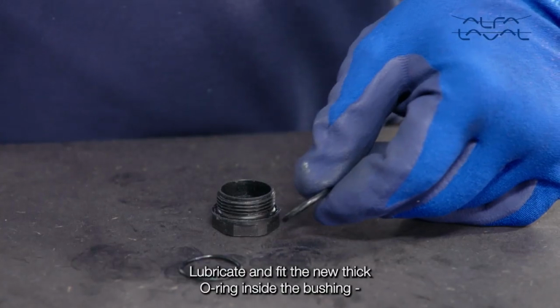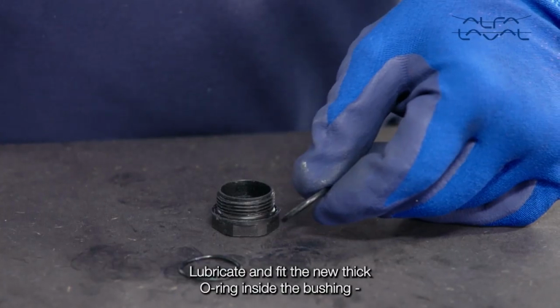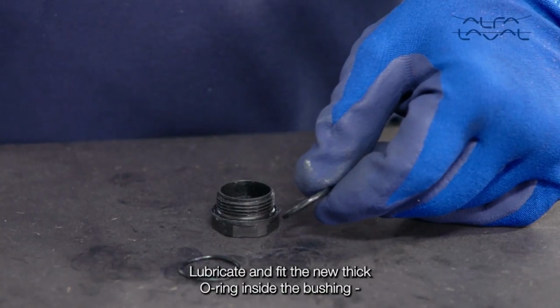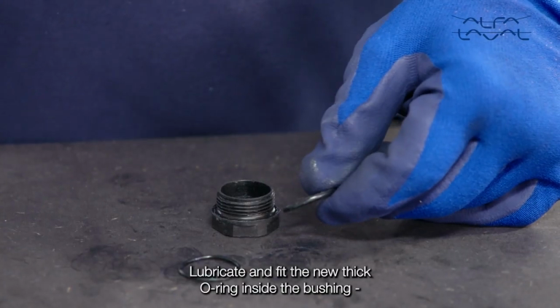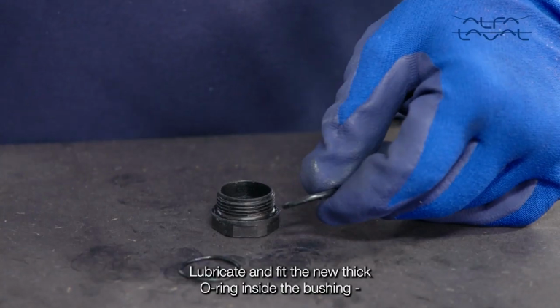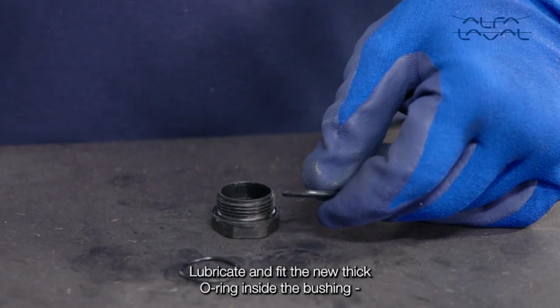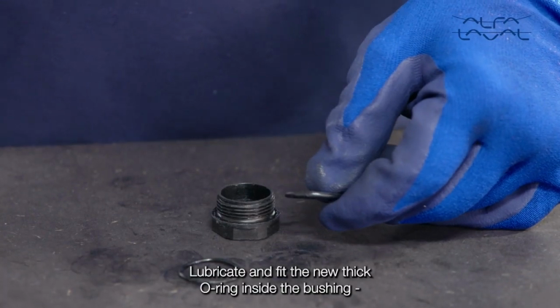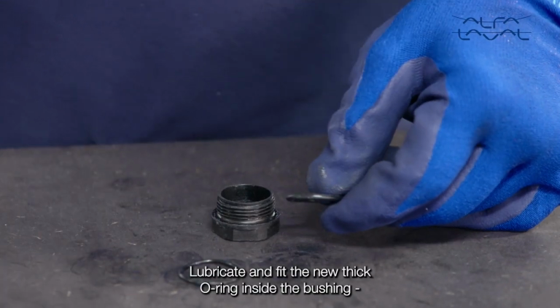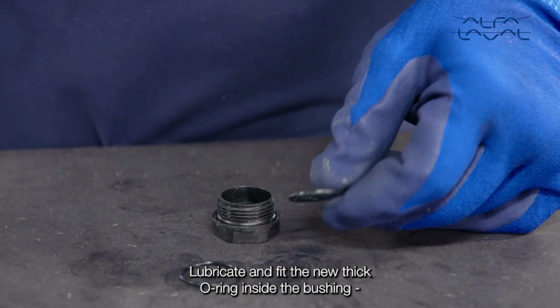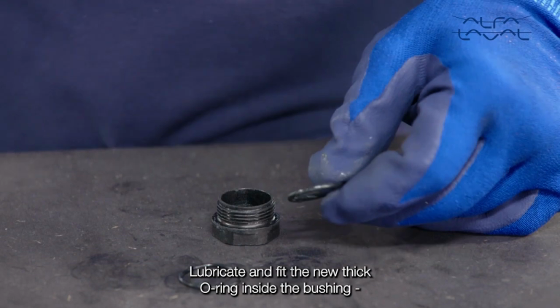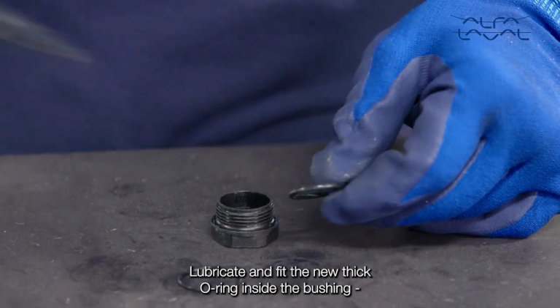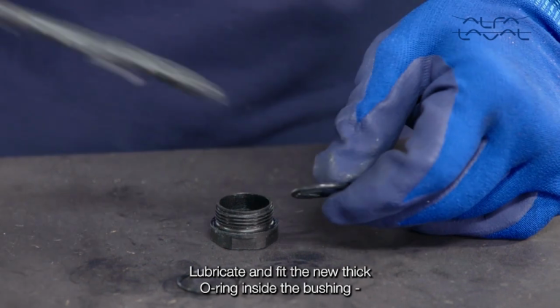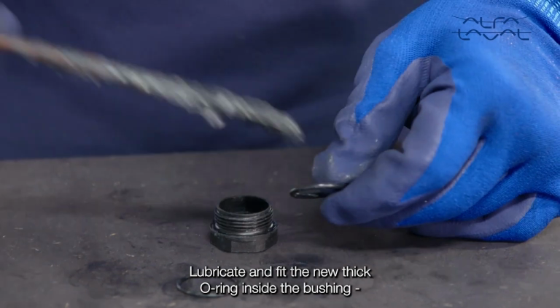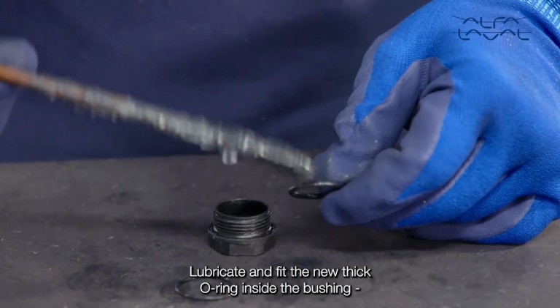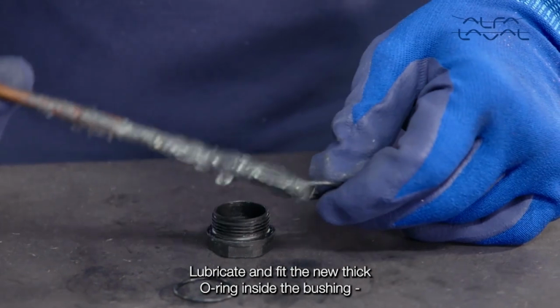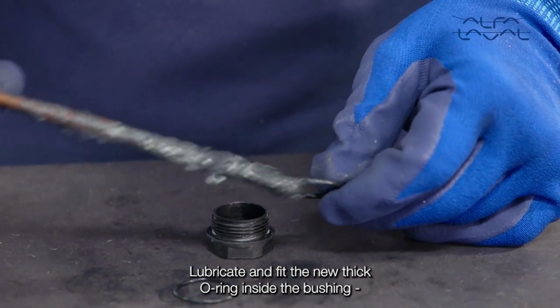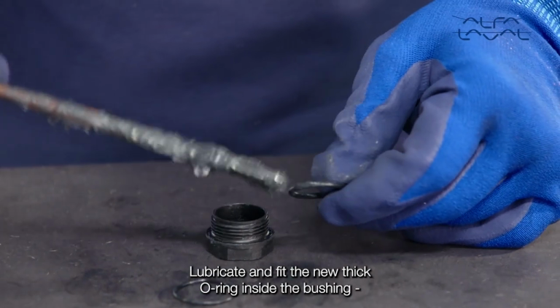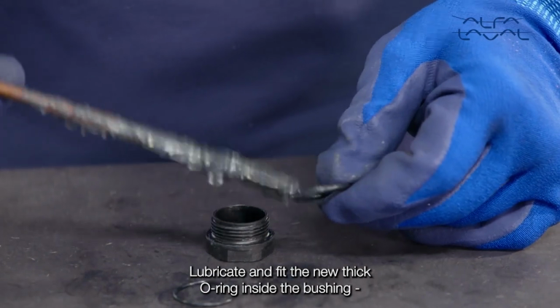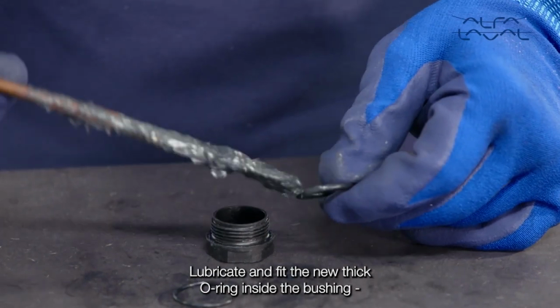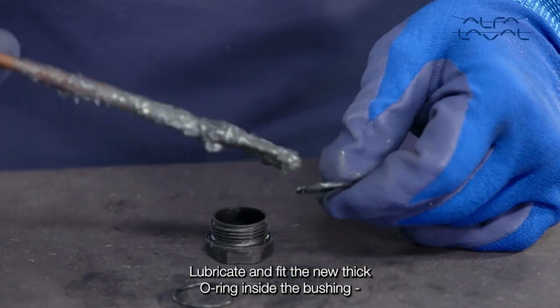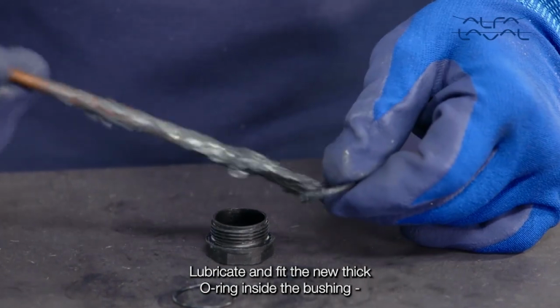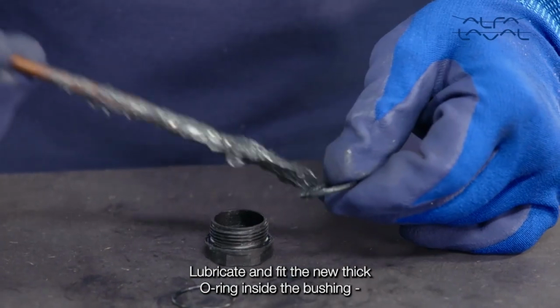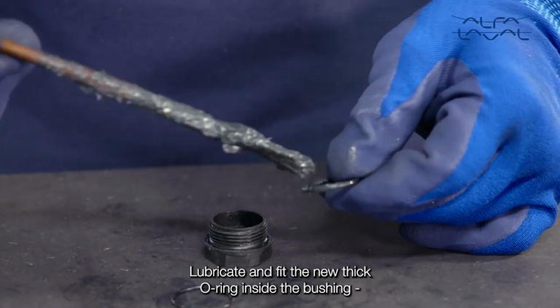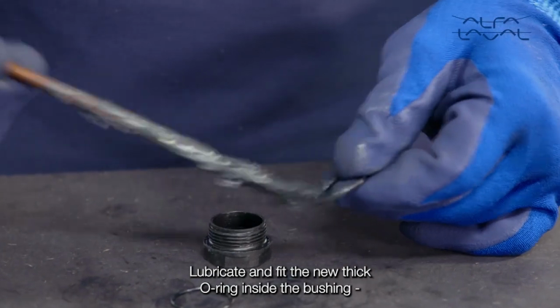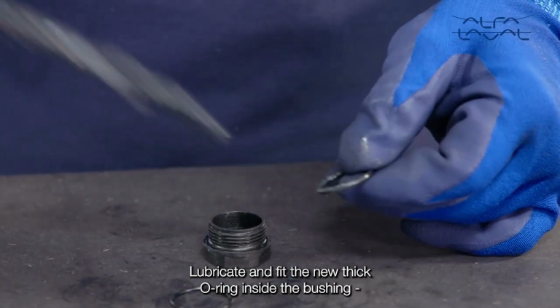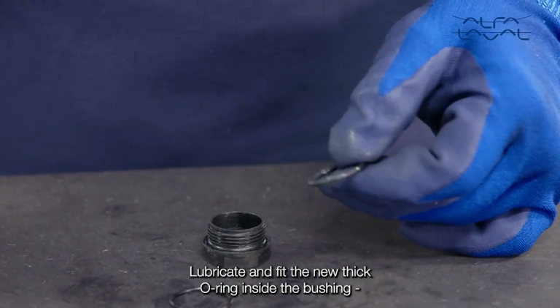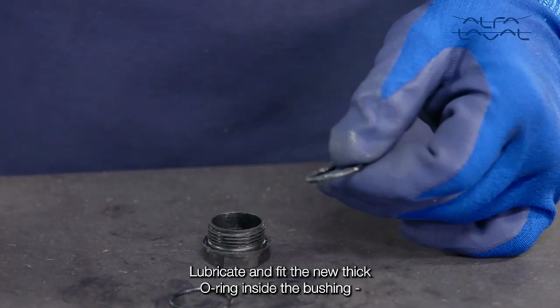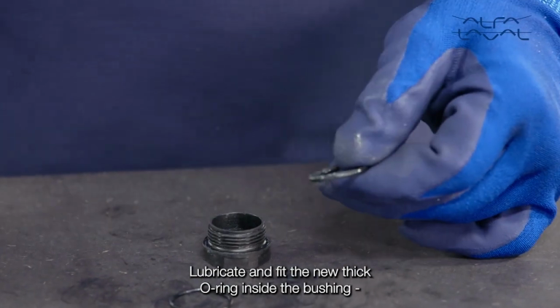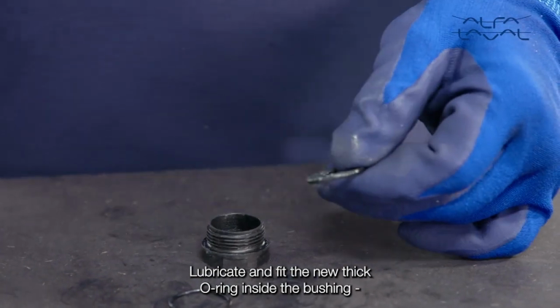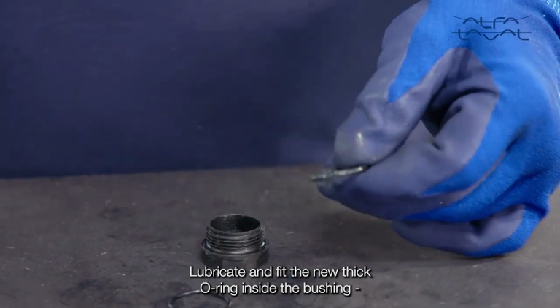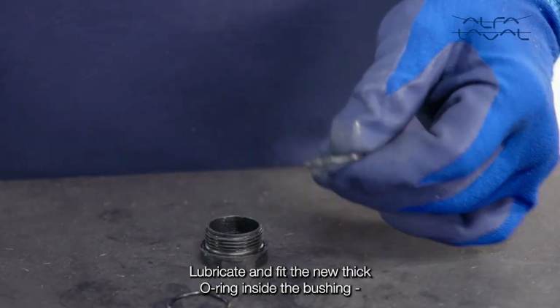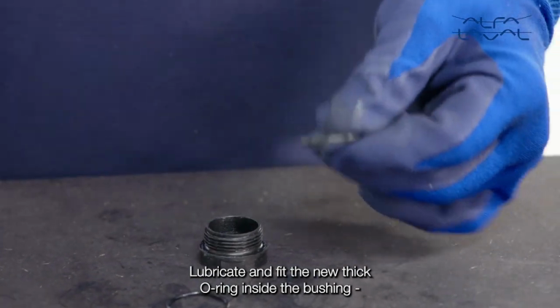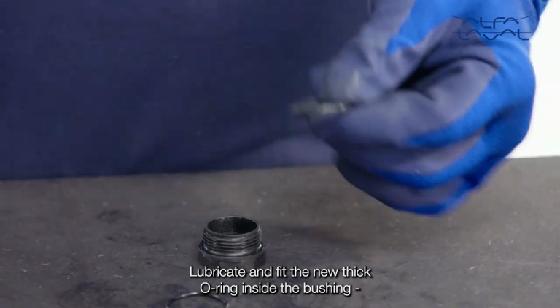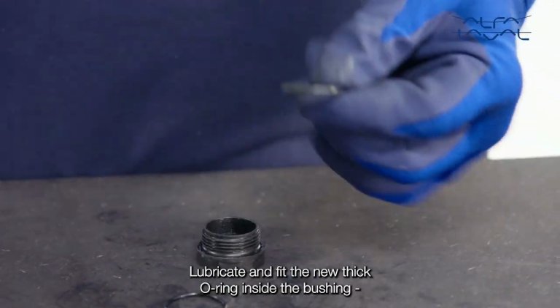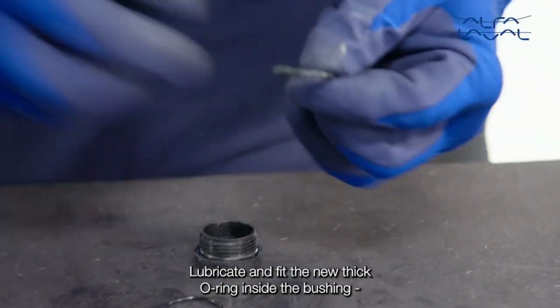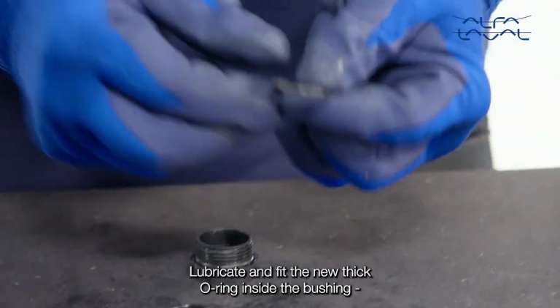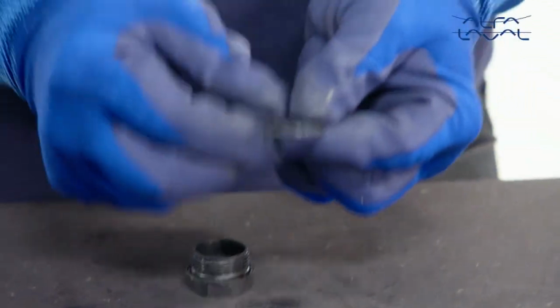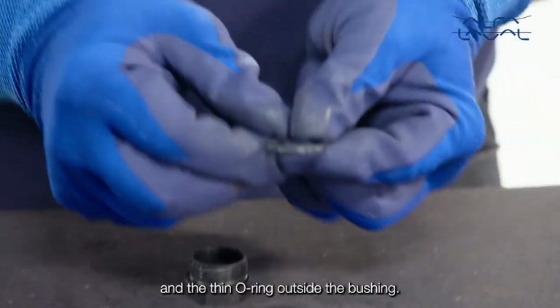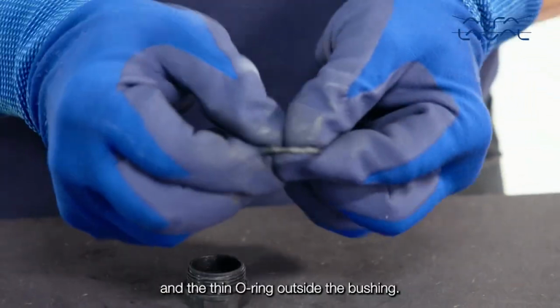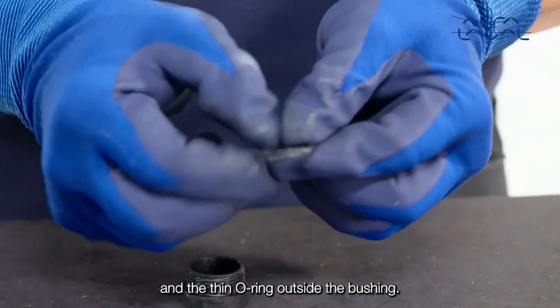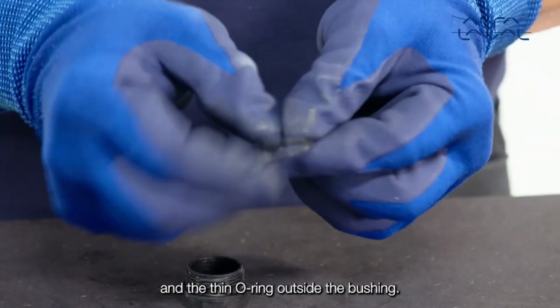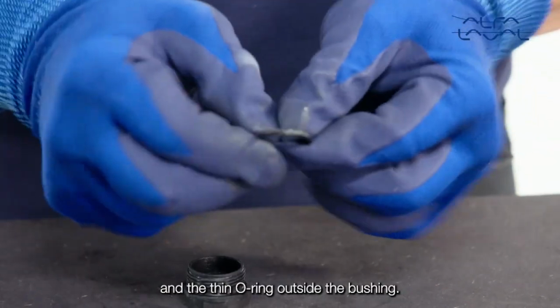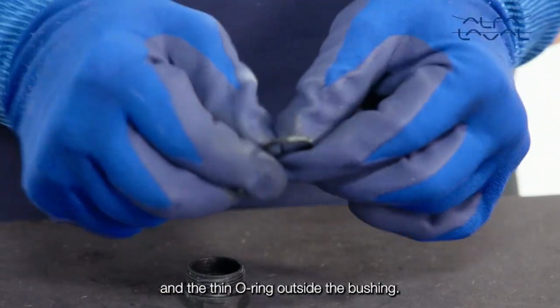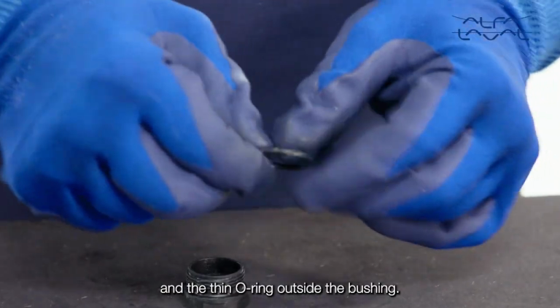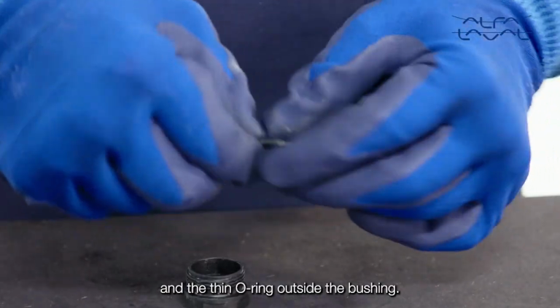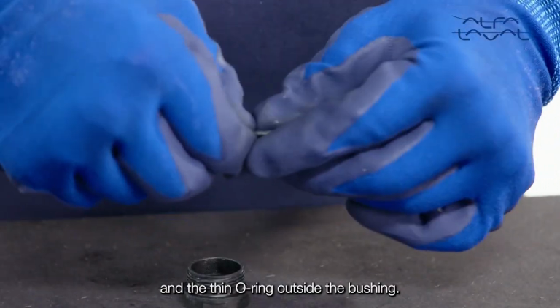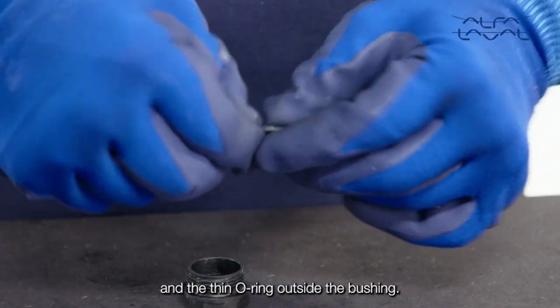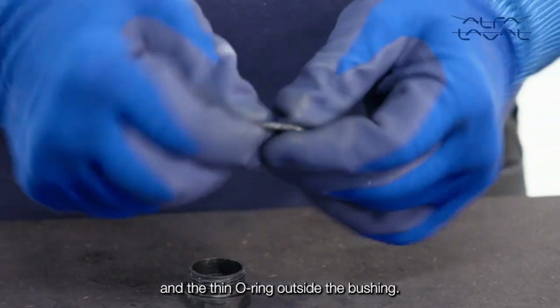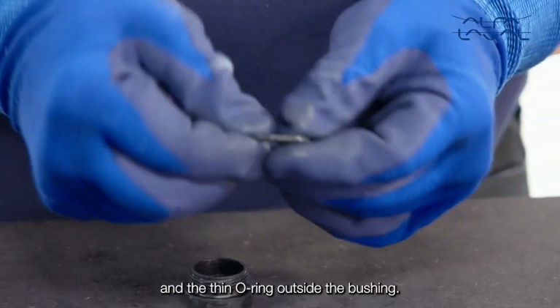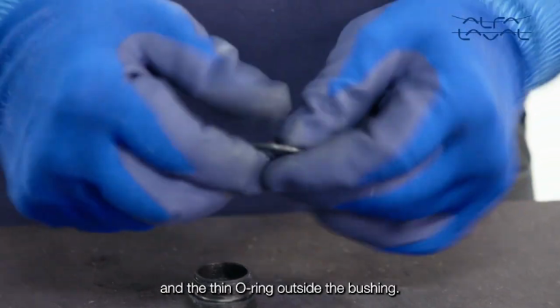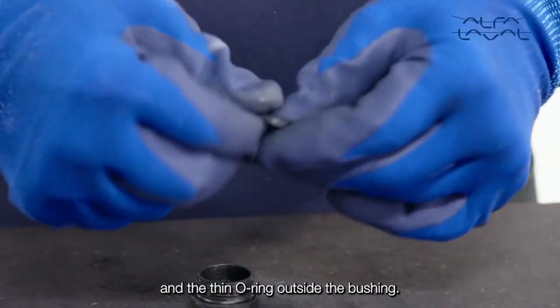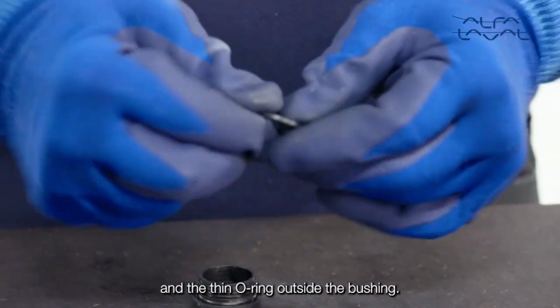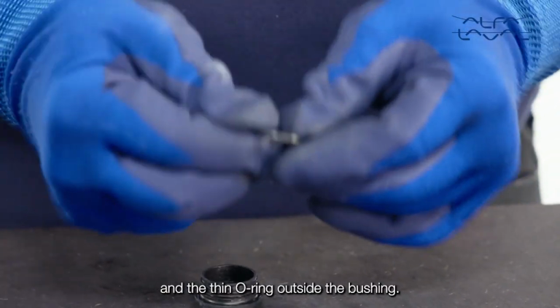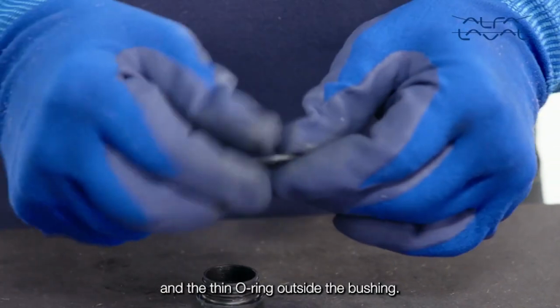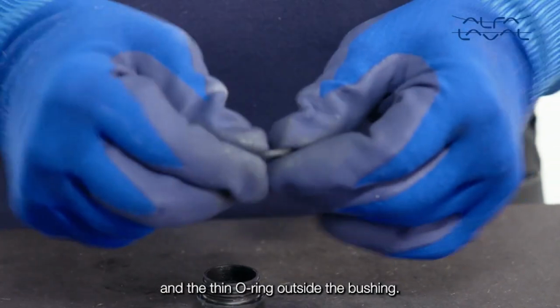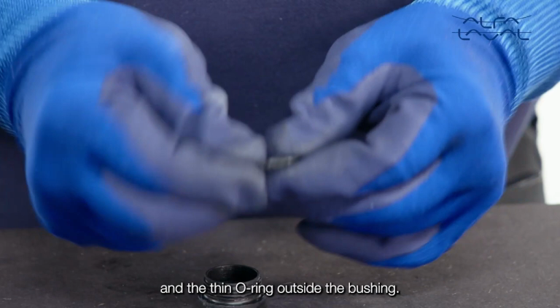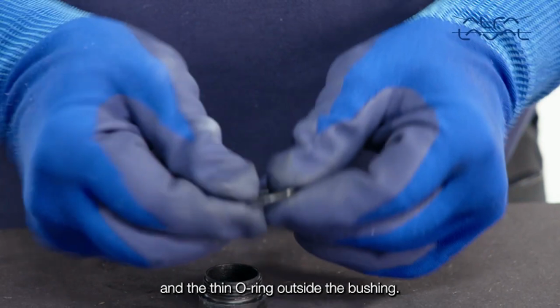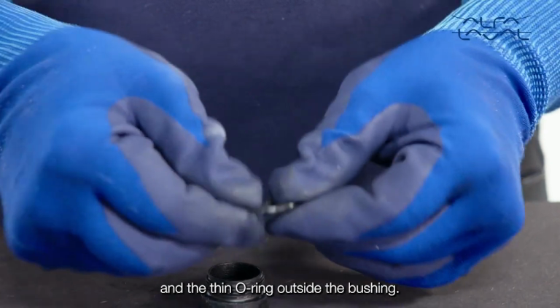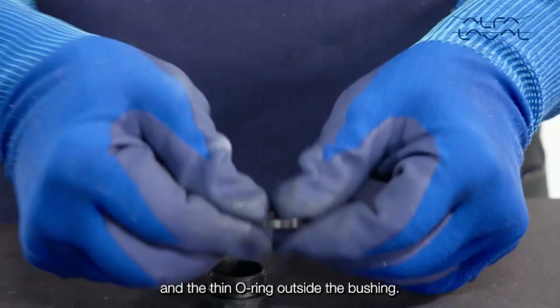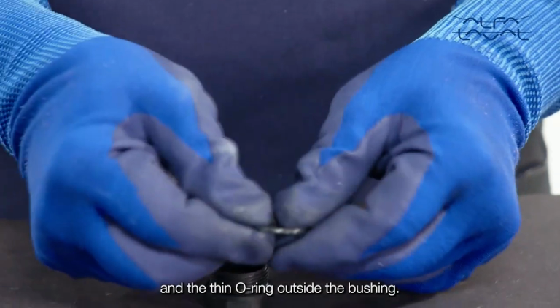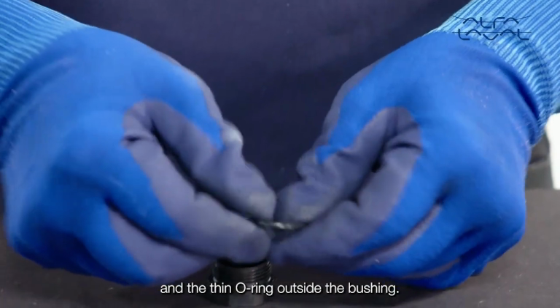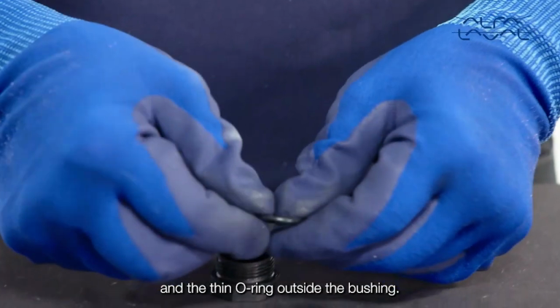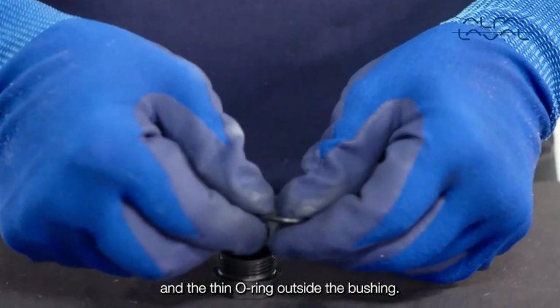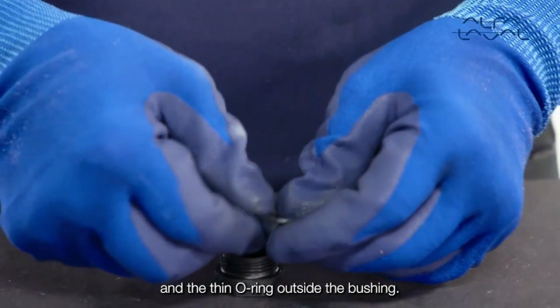Lubricate and fit the new thick O-ring inside the bushing and the thin O-ring outside the bushing.